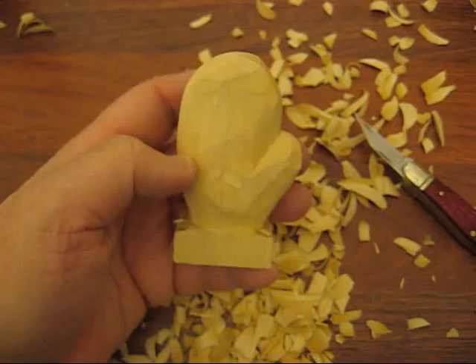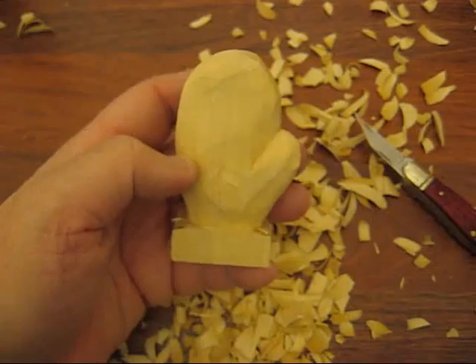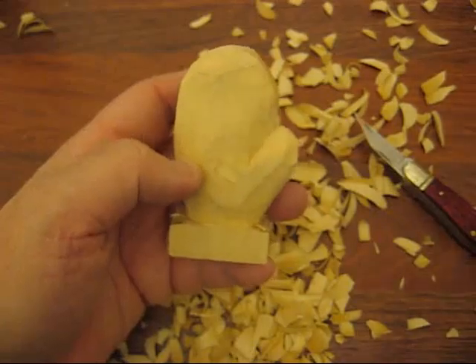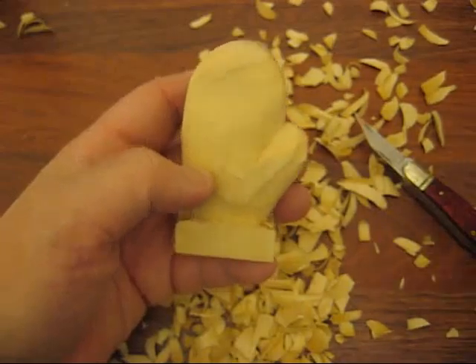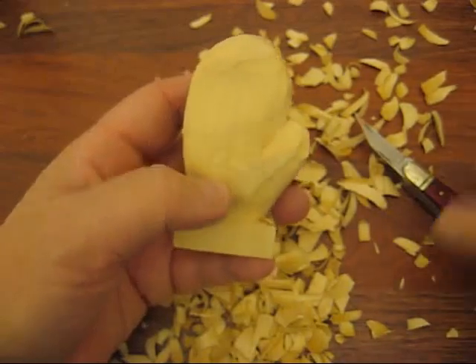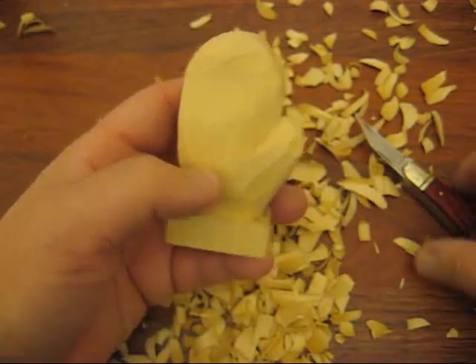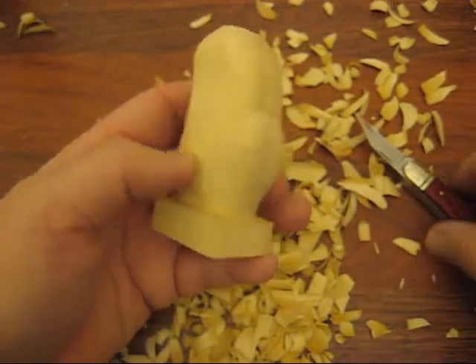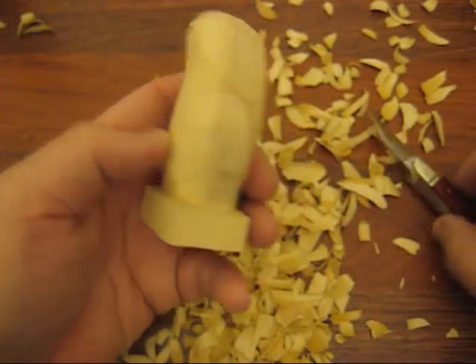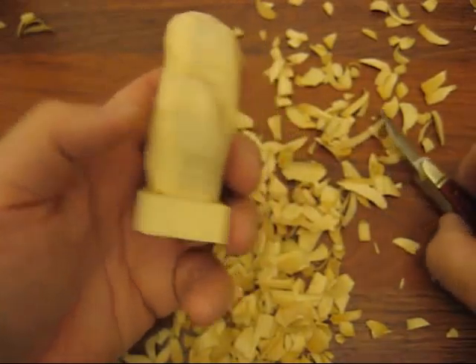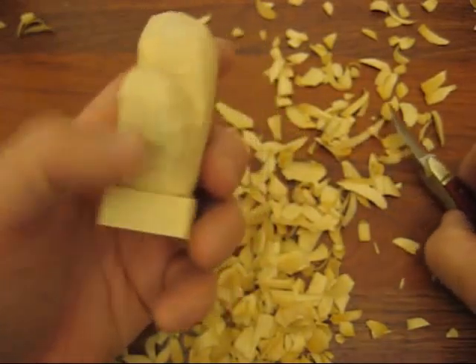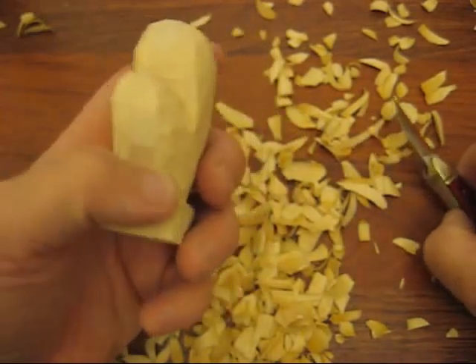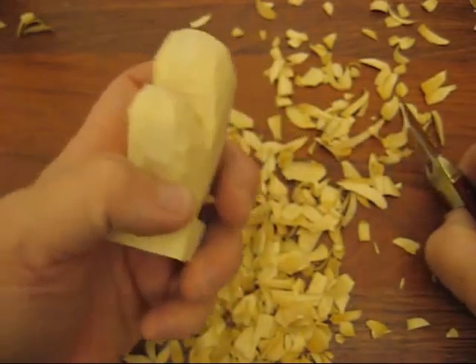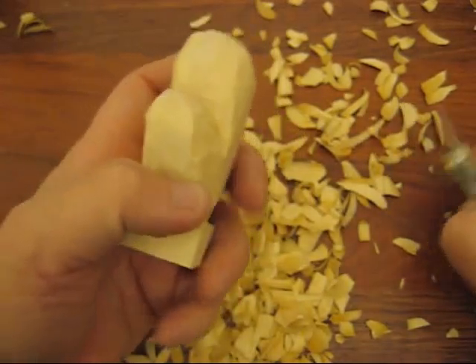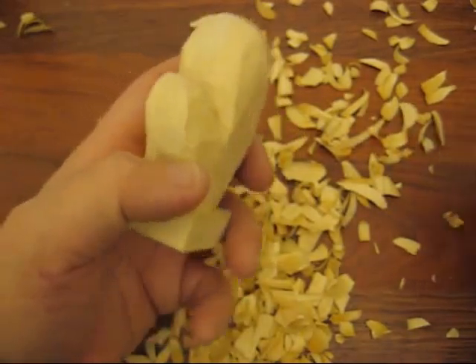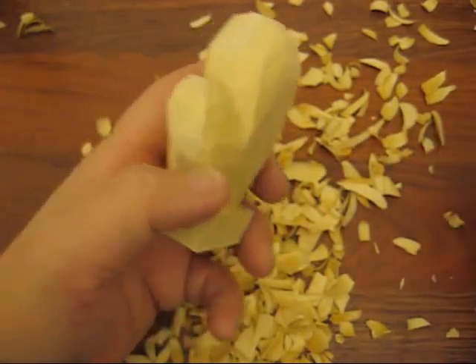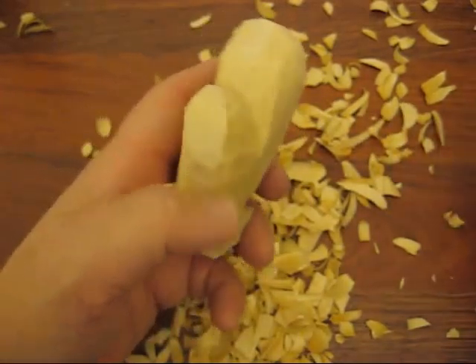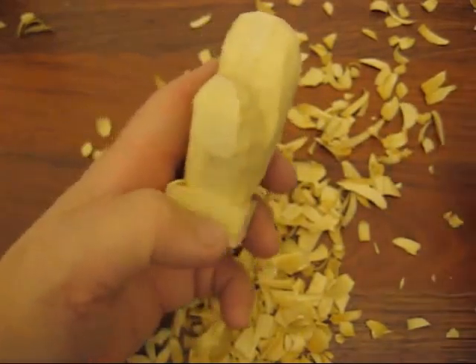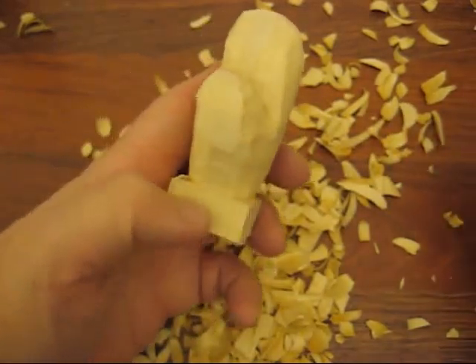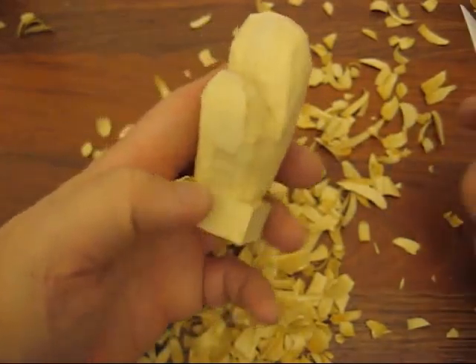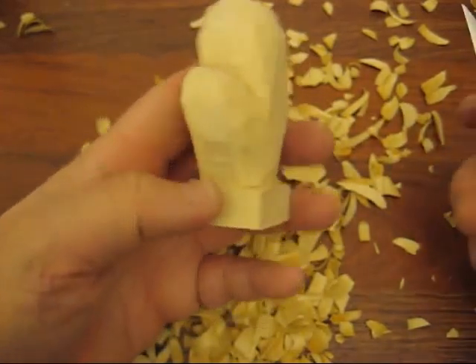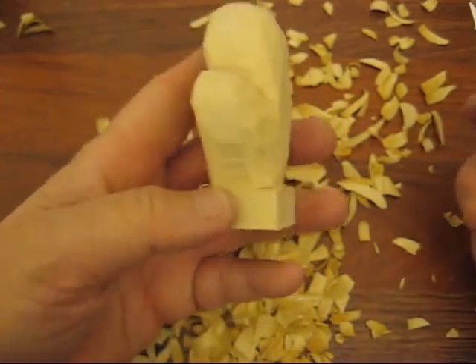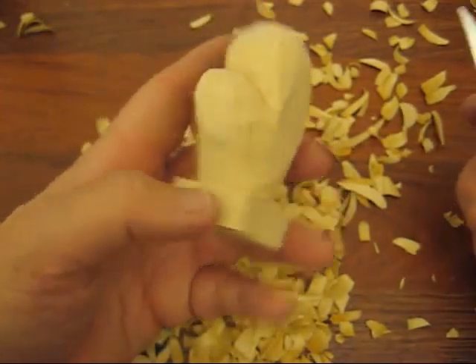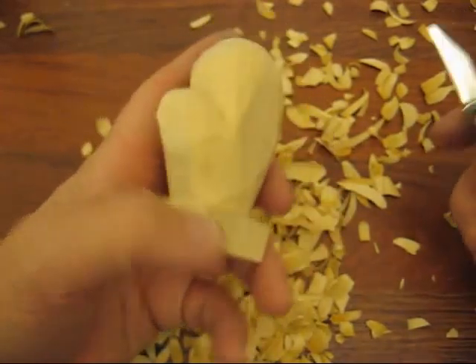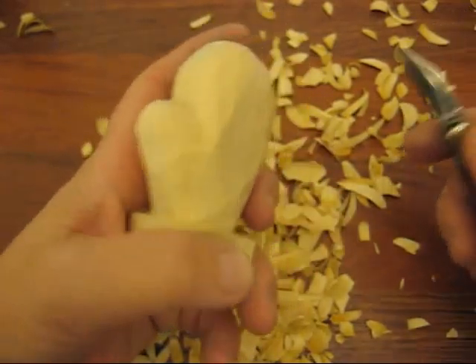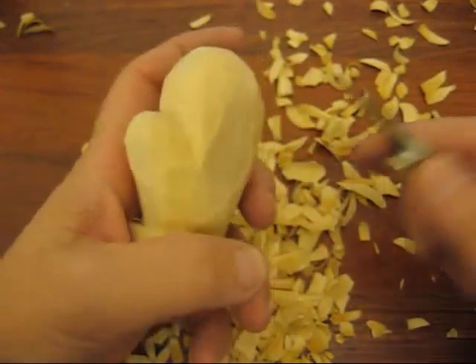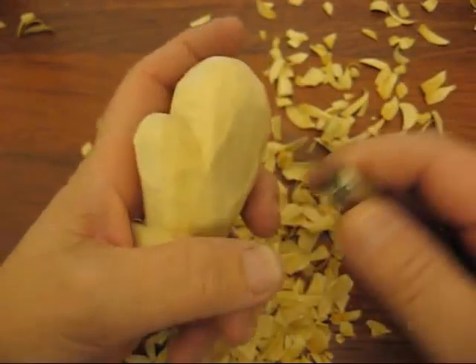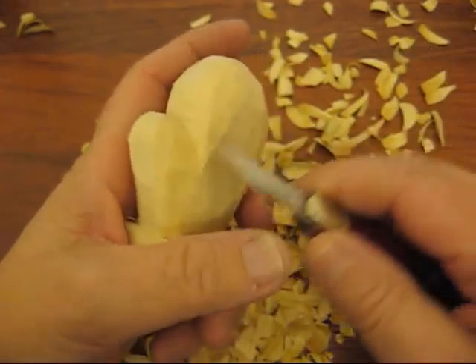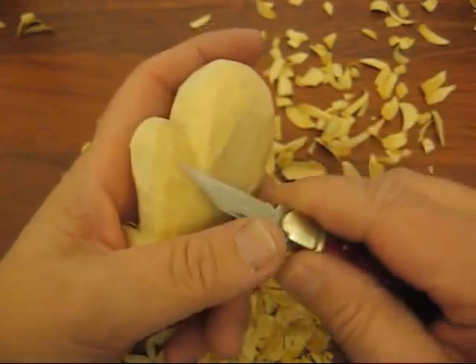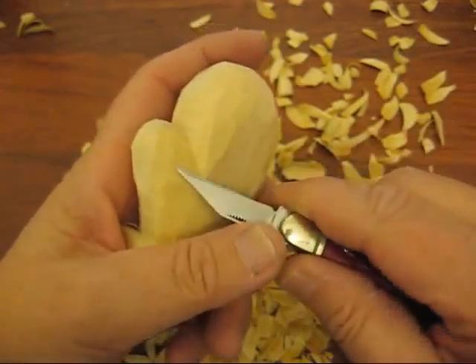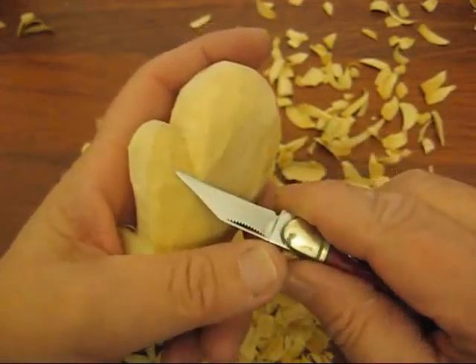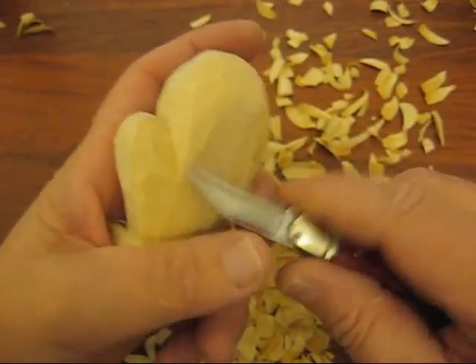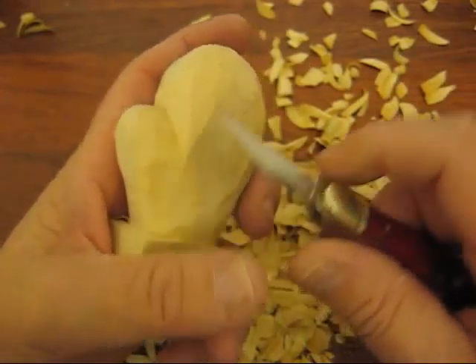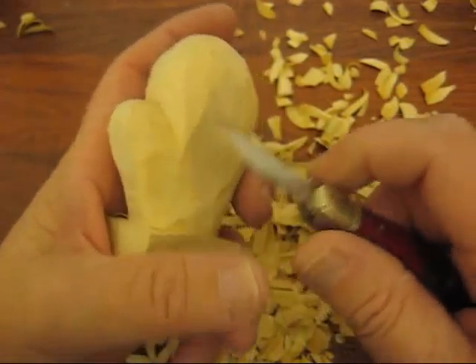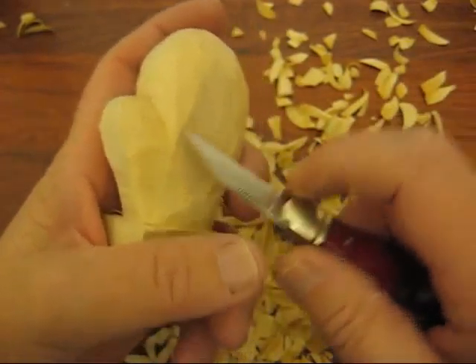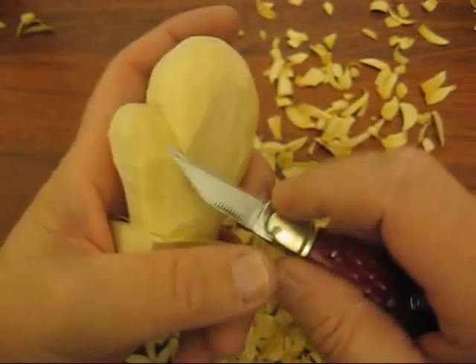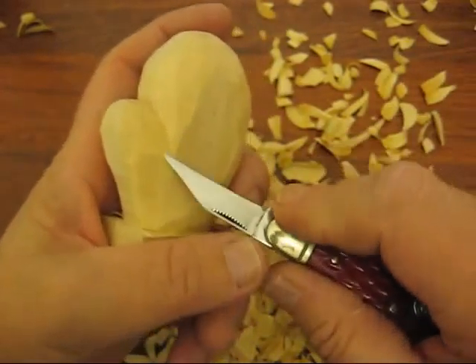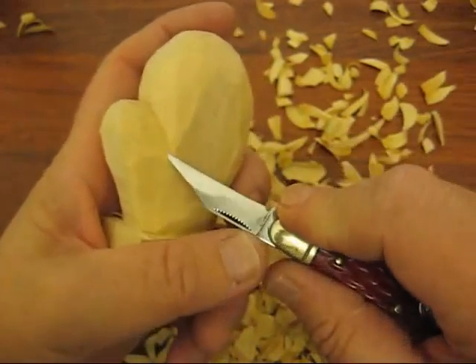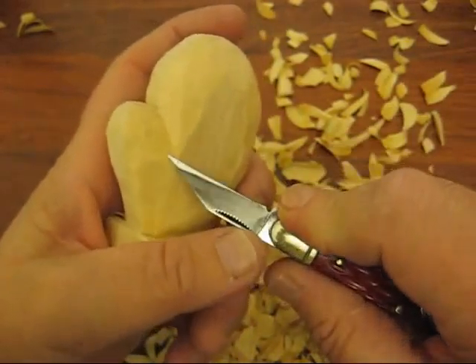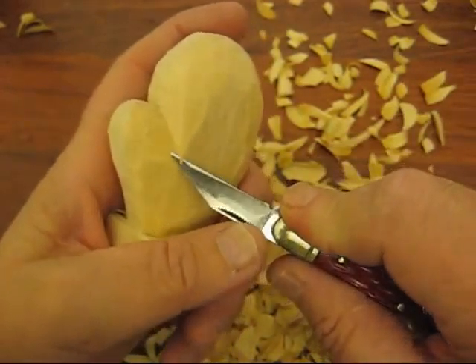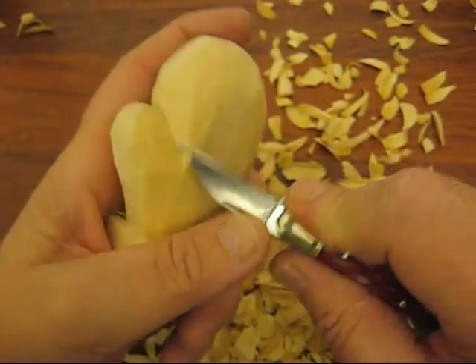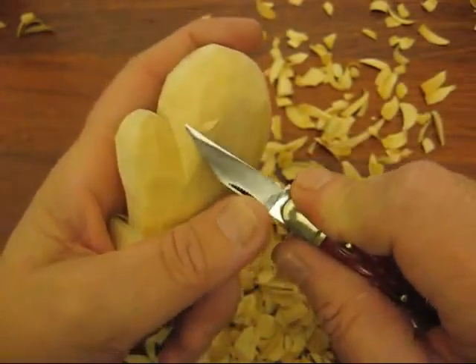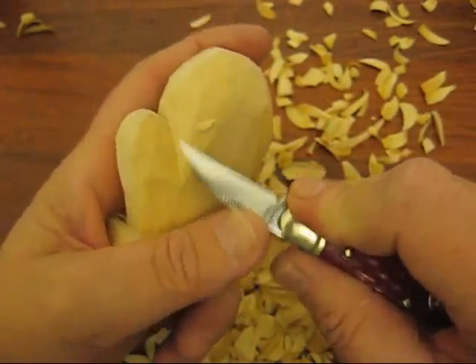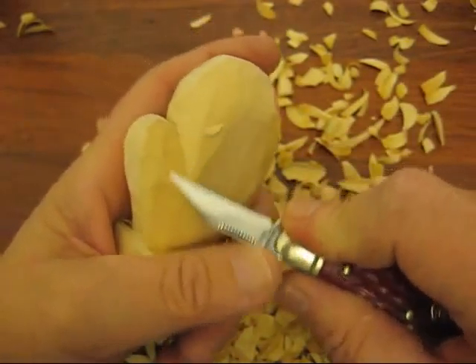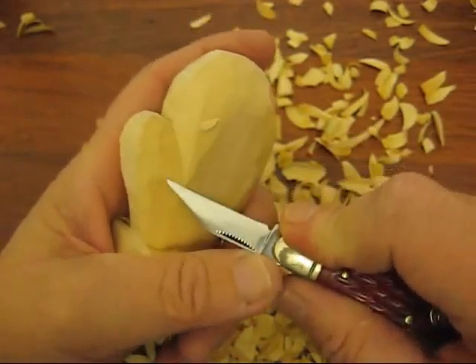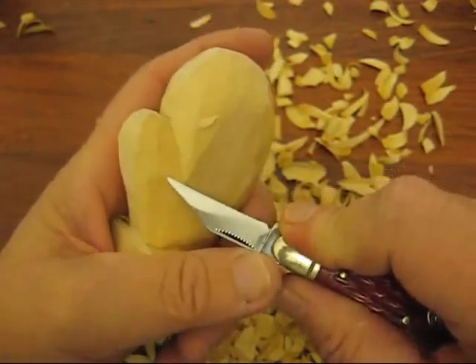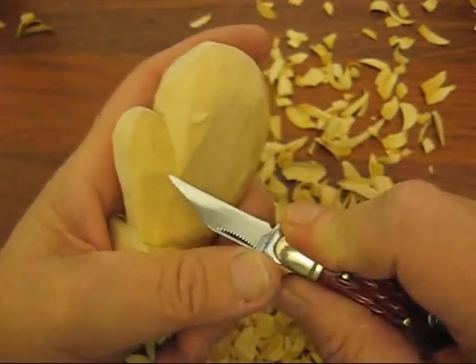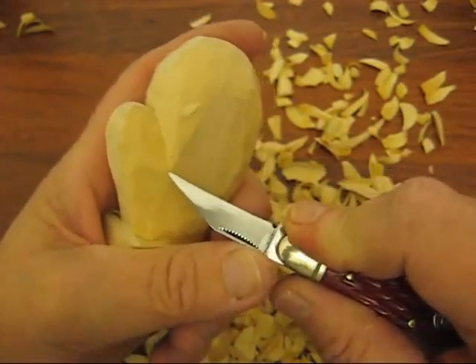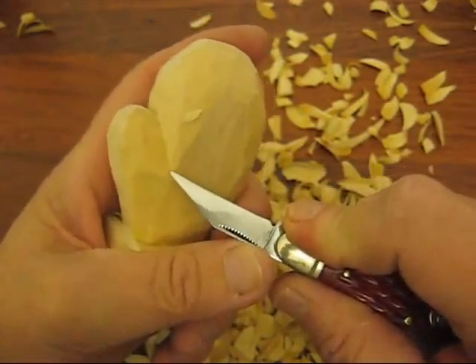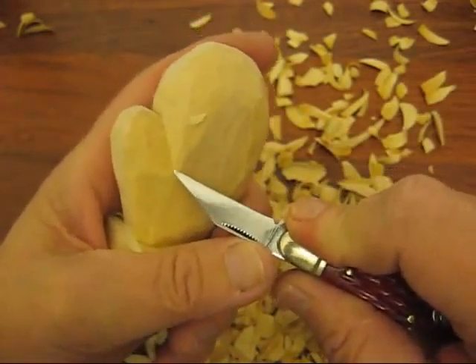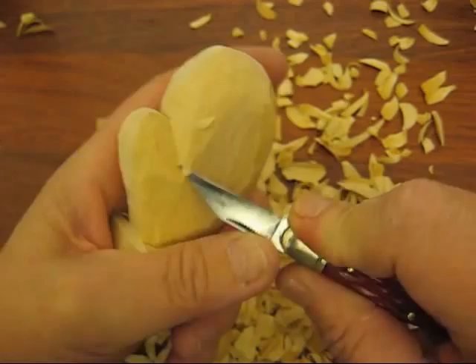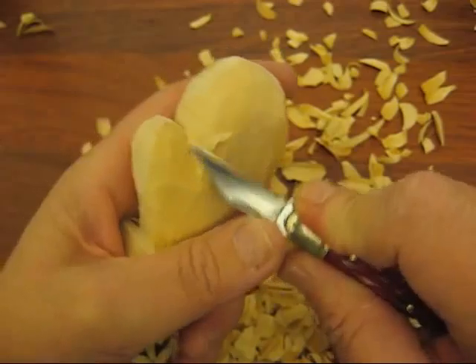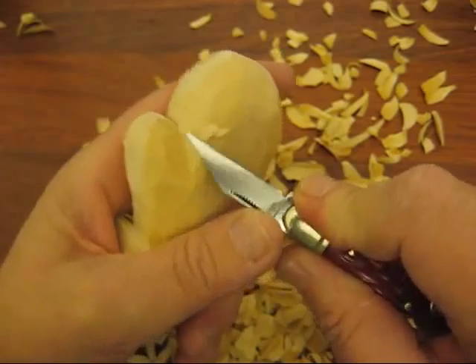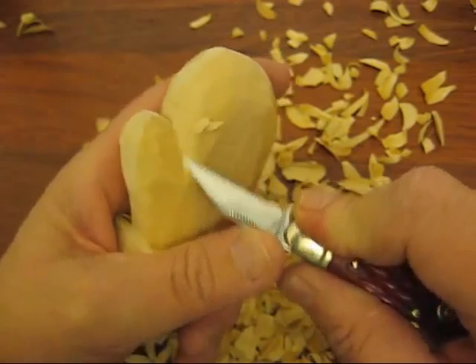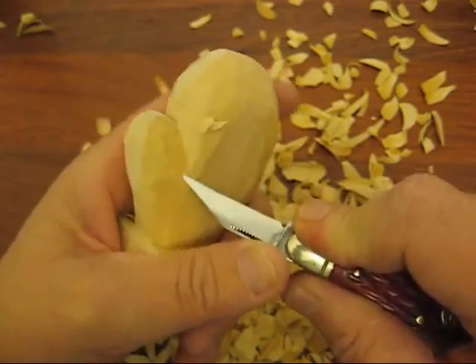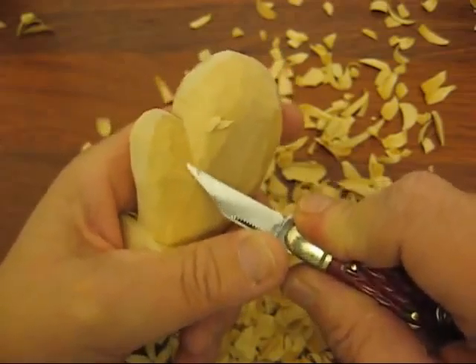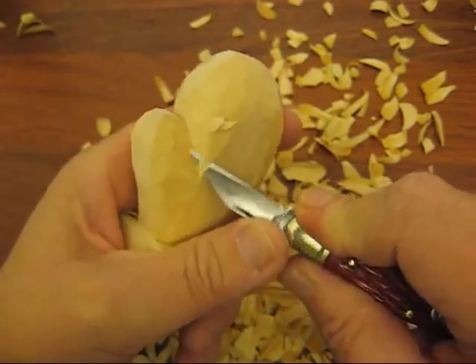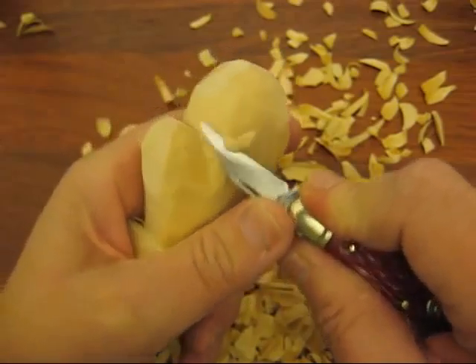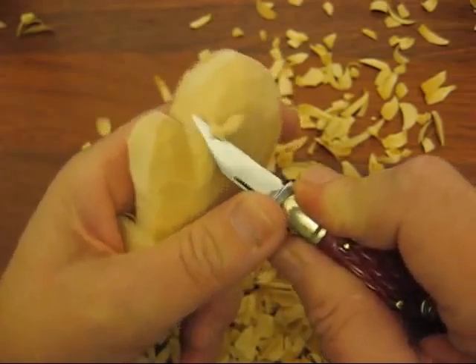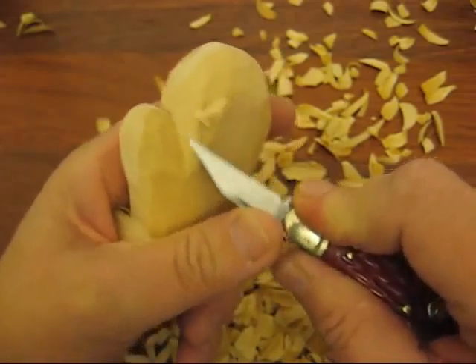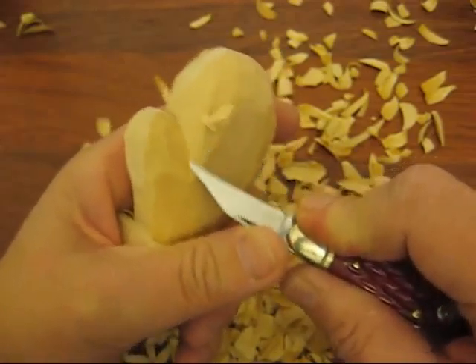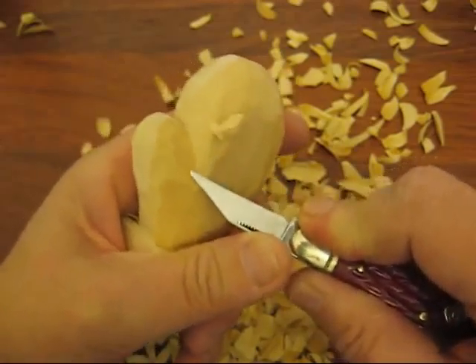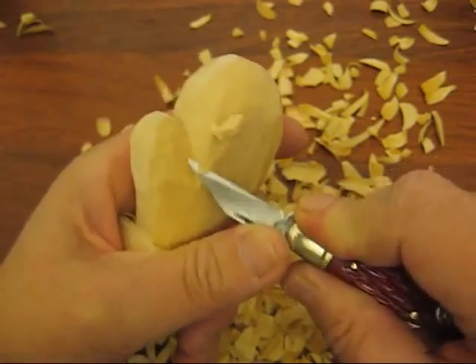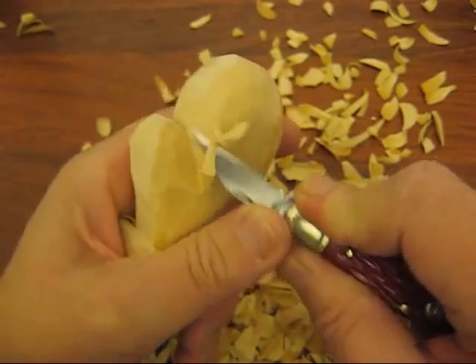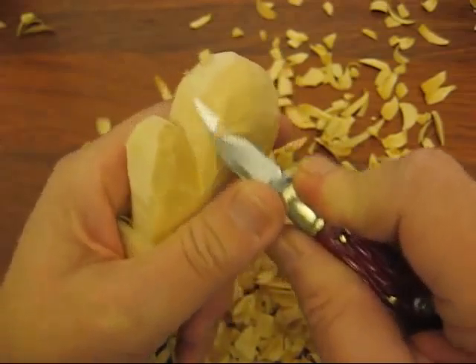We're still working on rounding and shaping the mitten. I'm calling it the winter mitten.